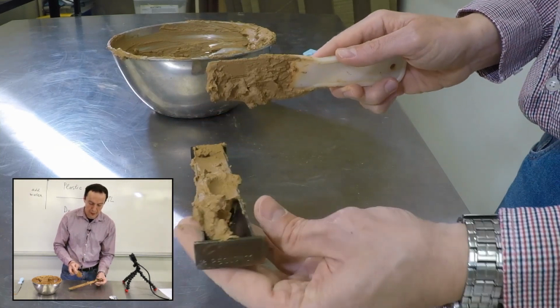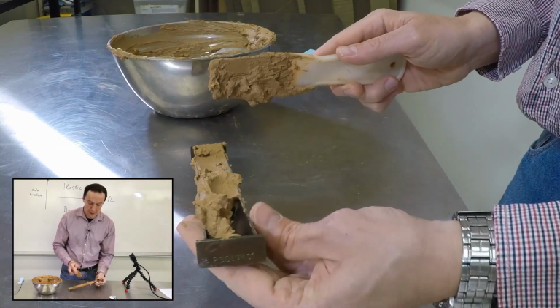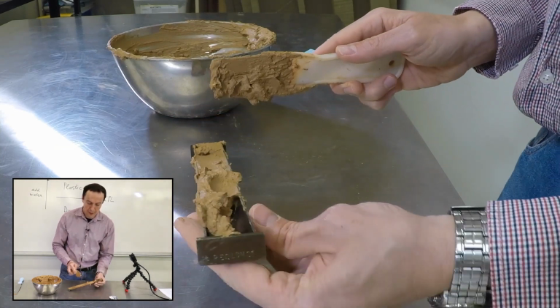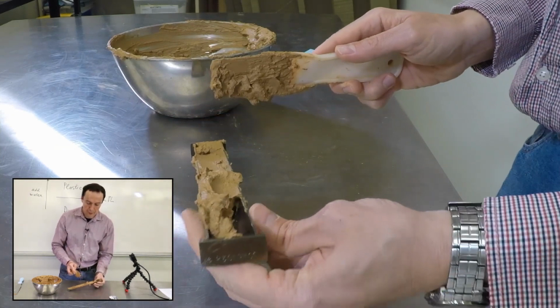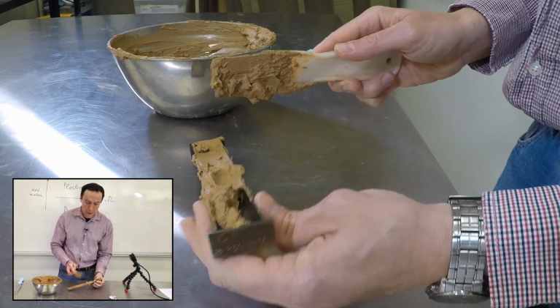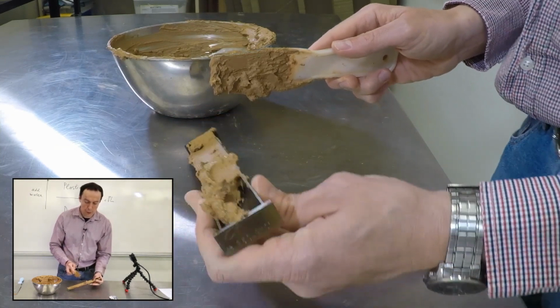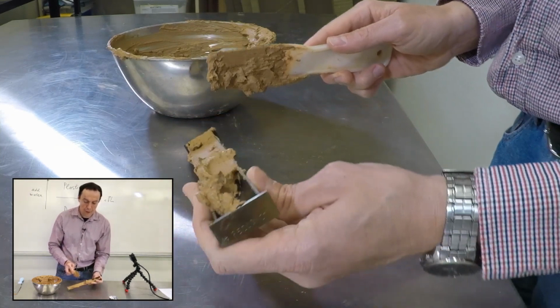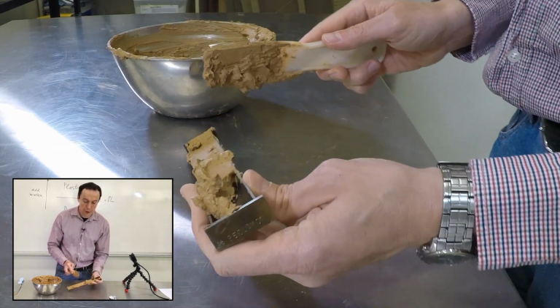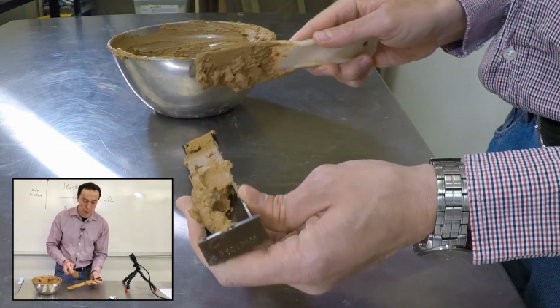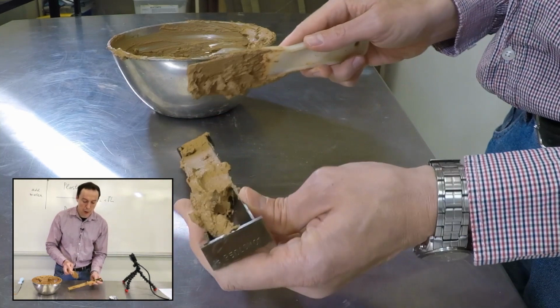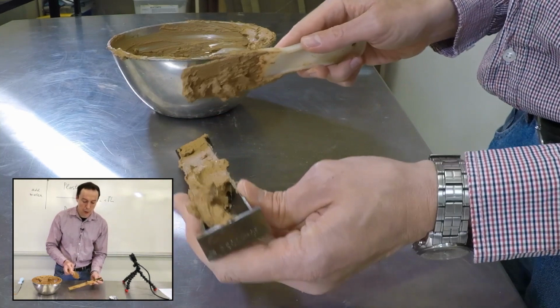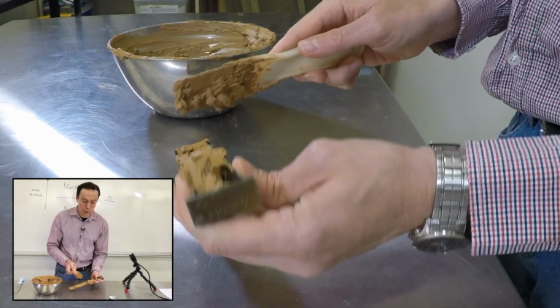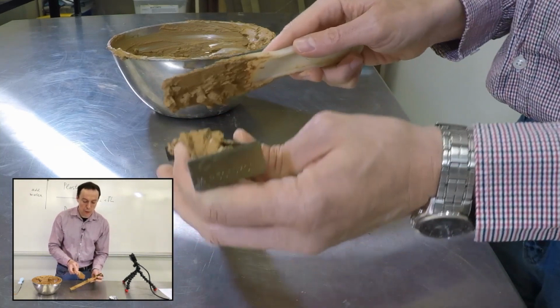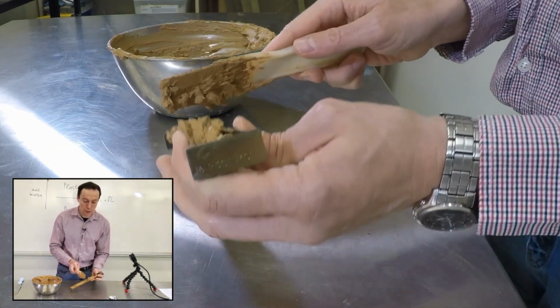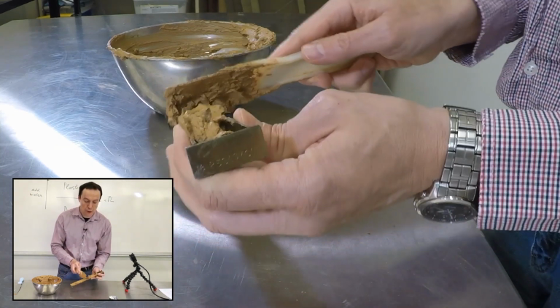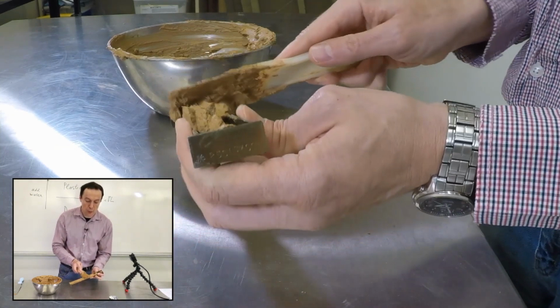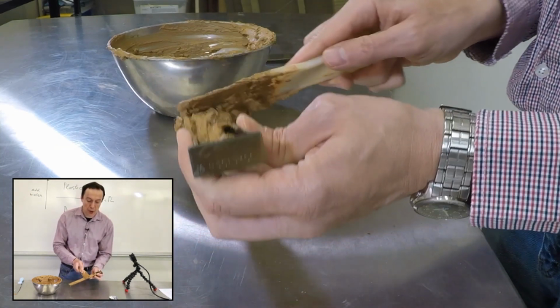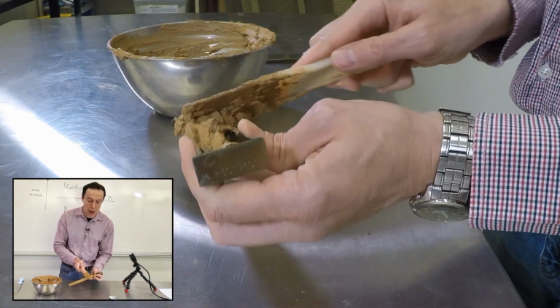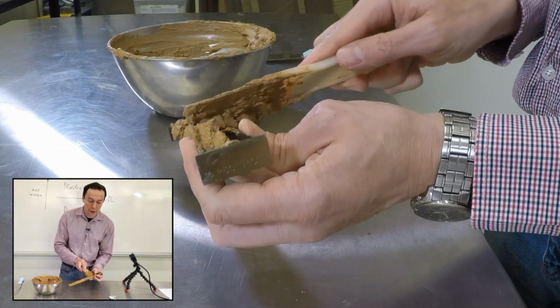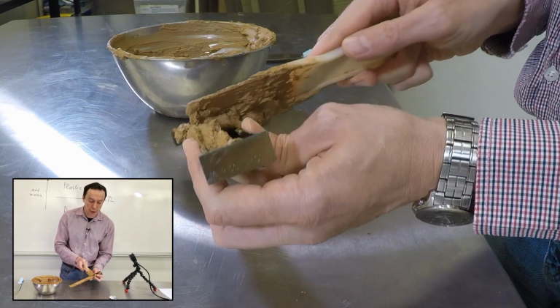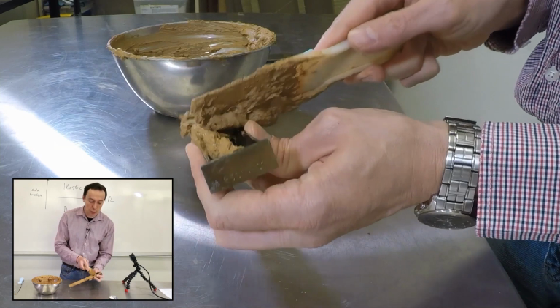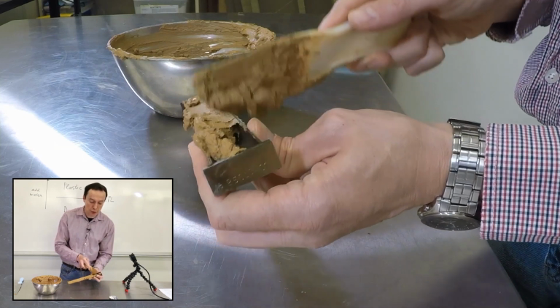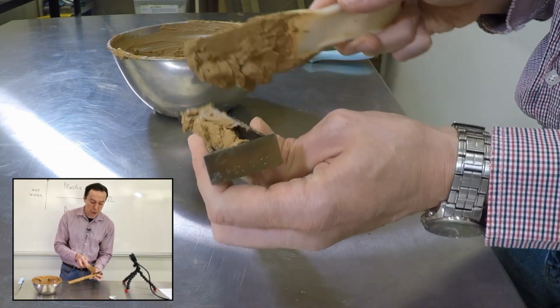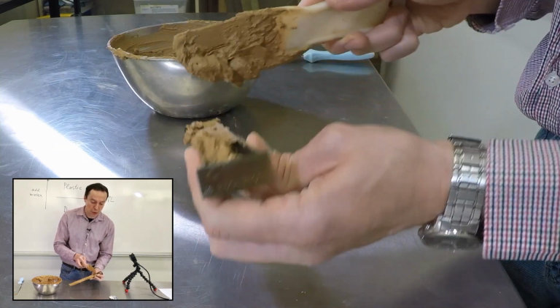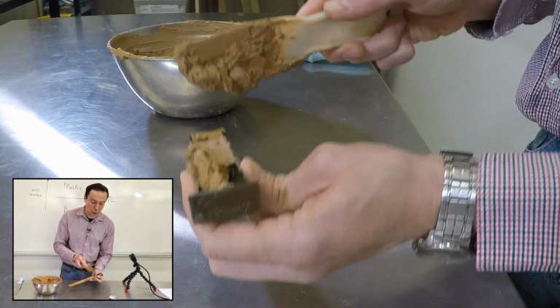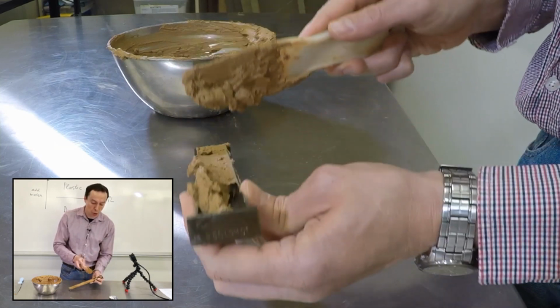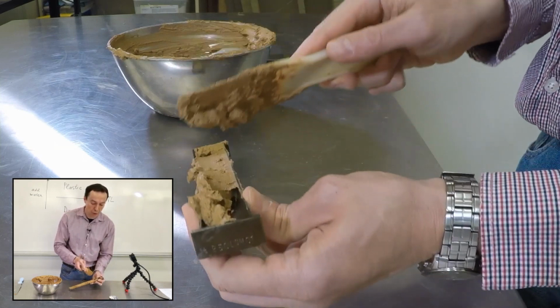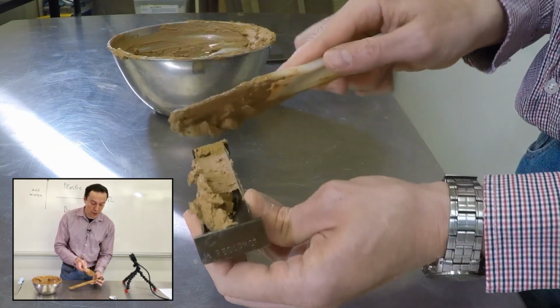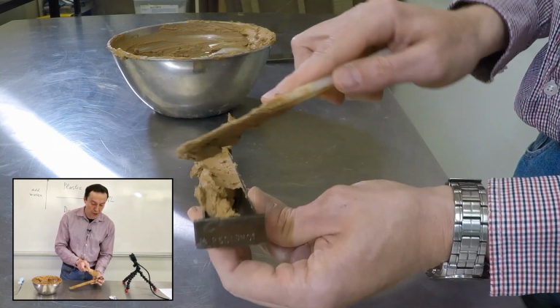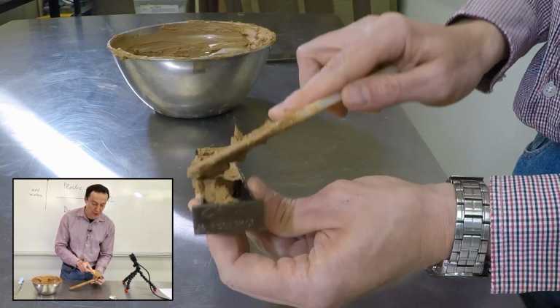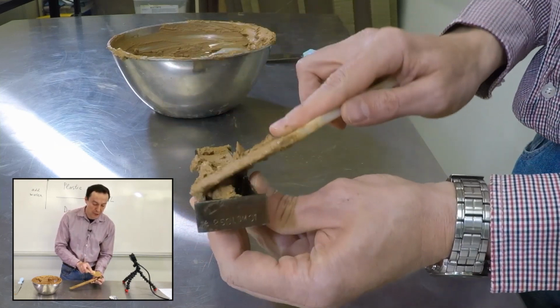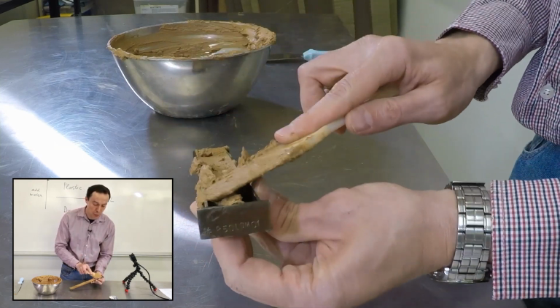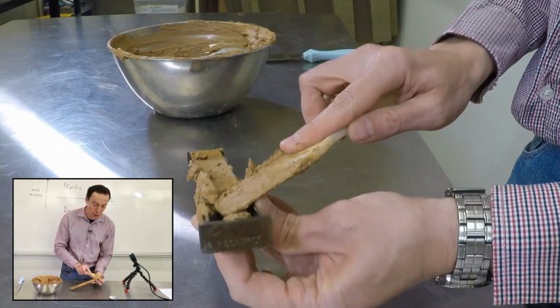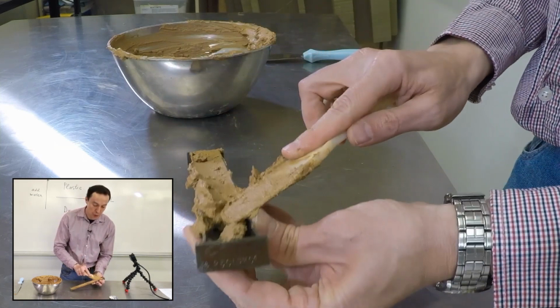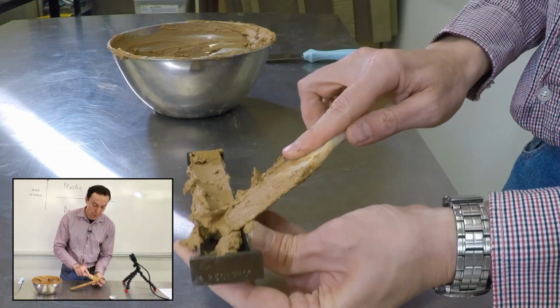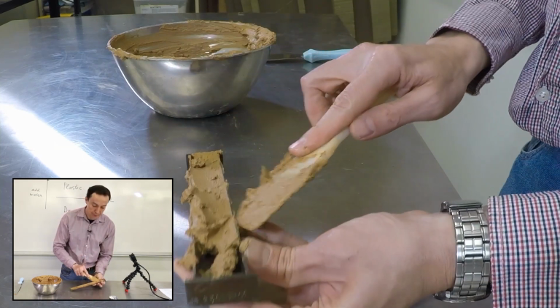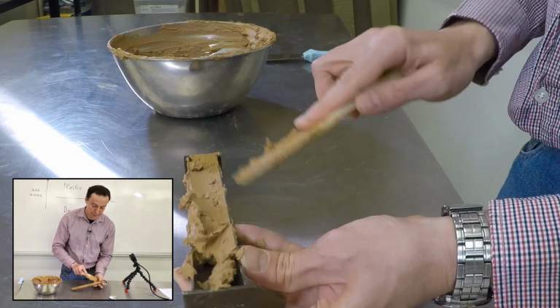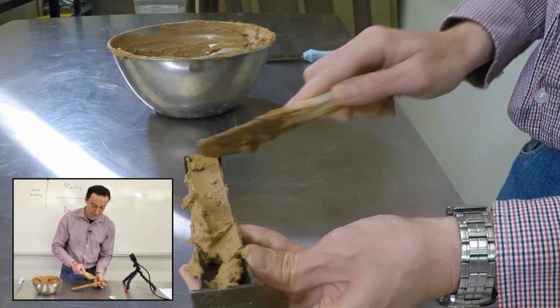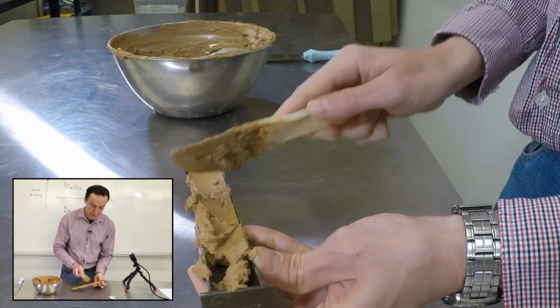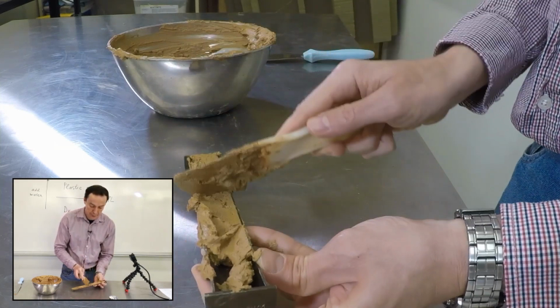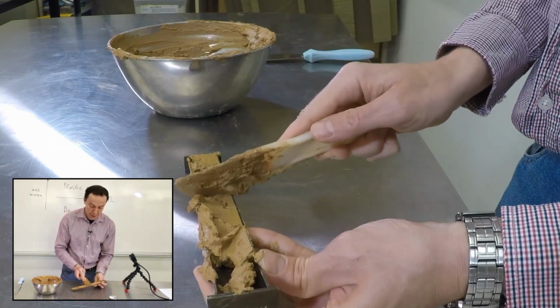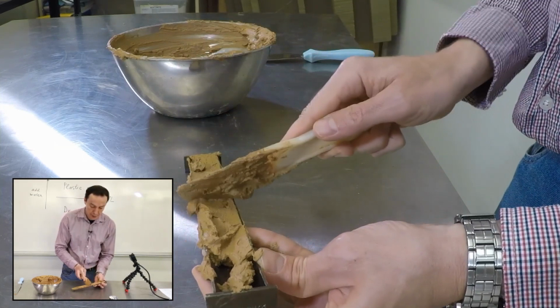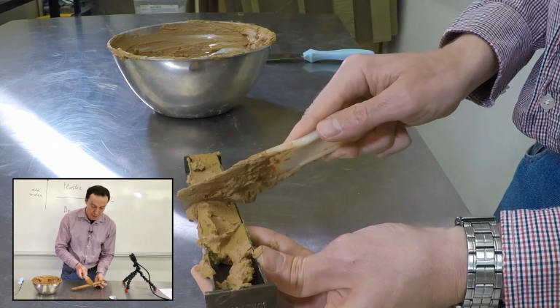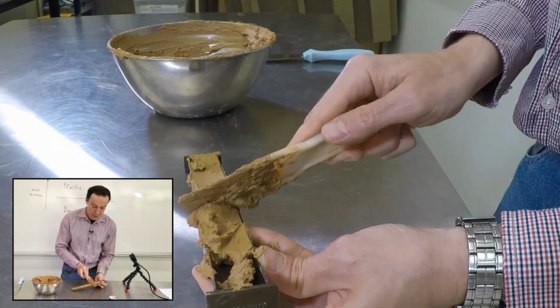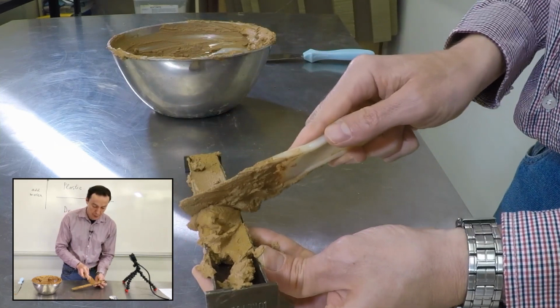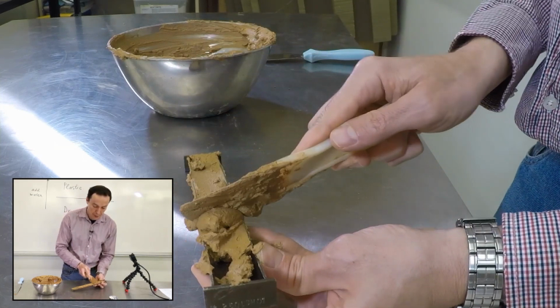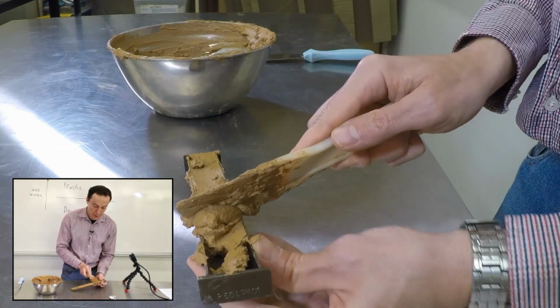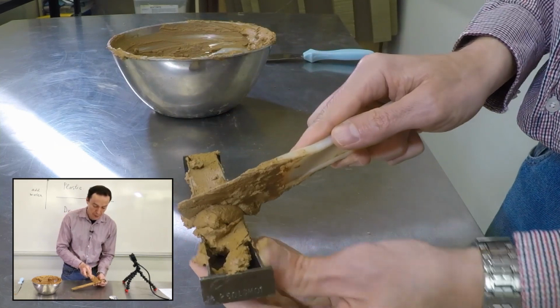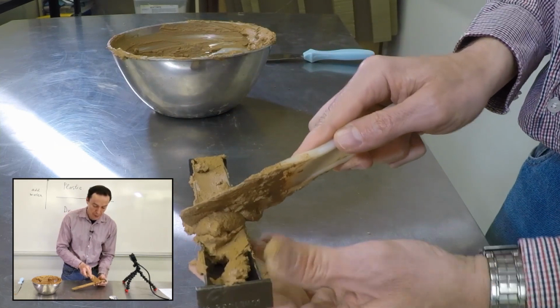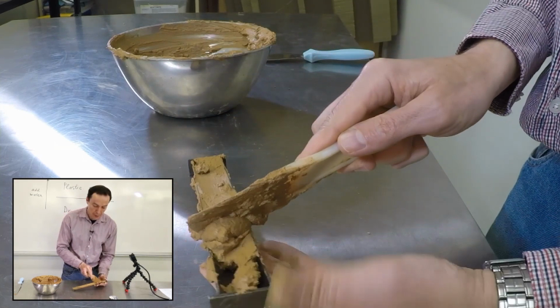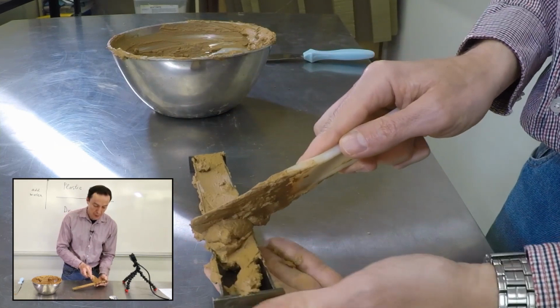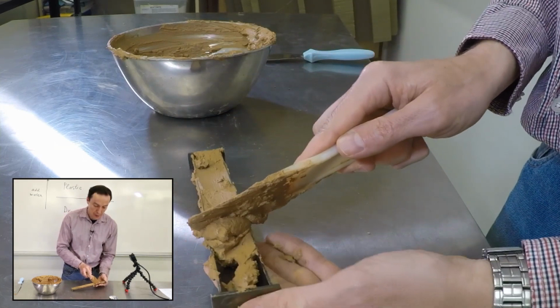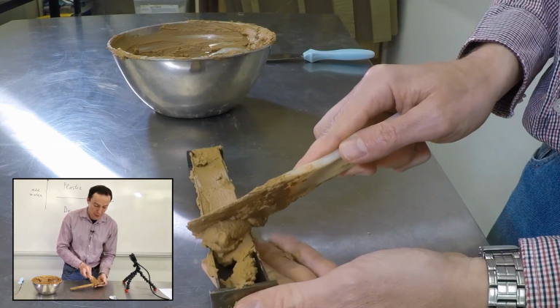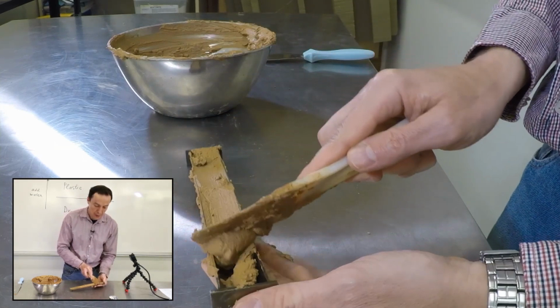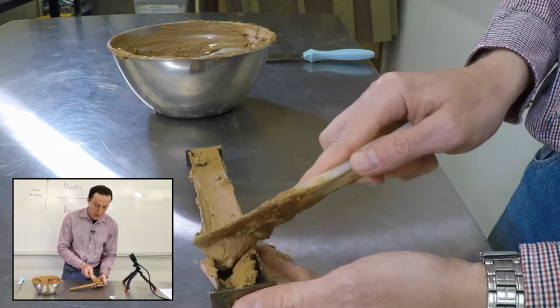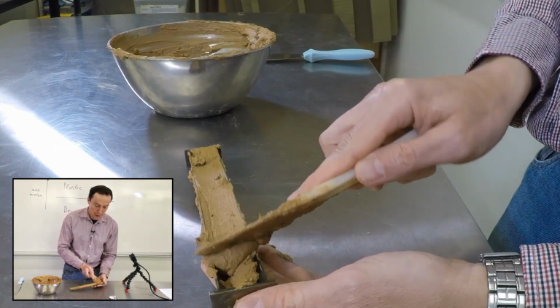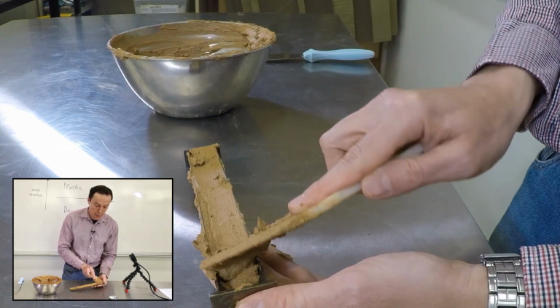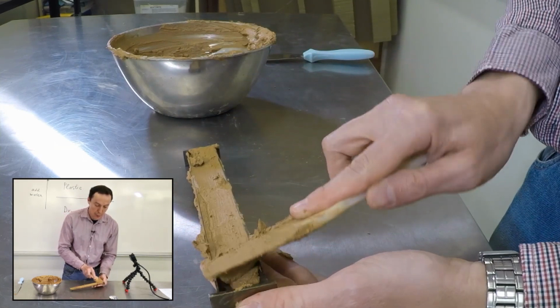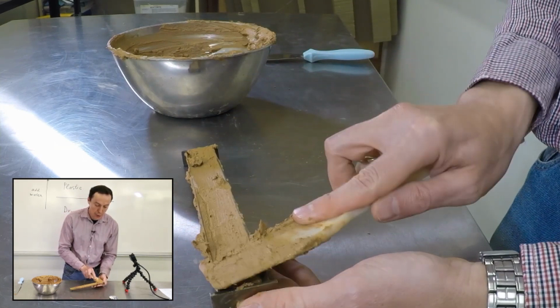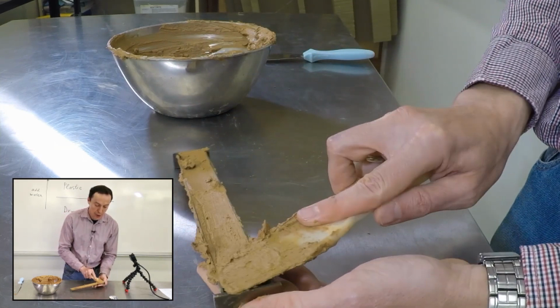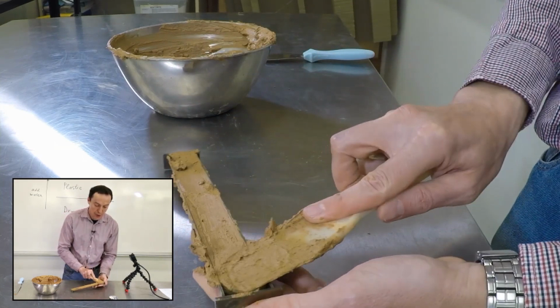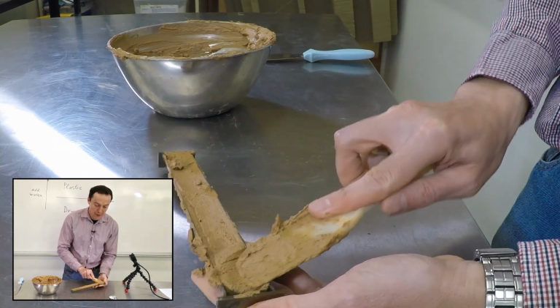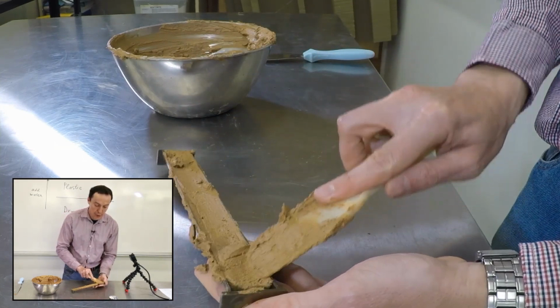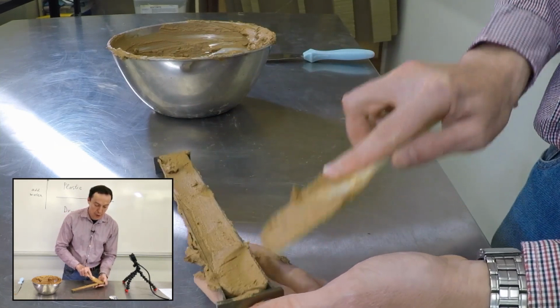The good thing about doing a soil mechanics course — you can always touch soil and make your hands dirty.